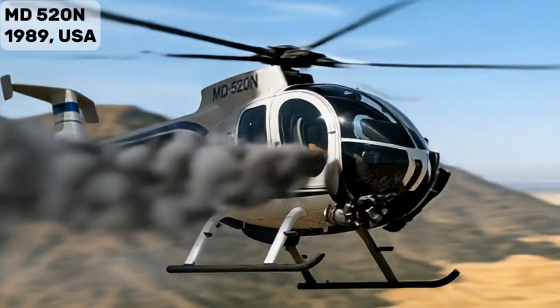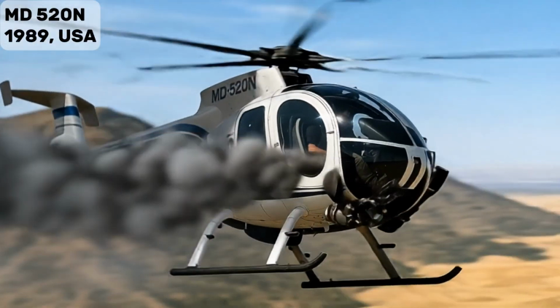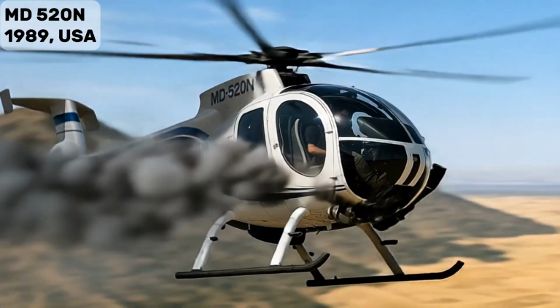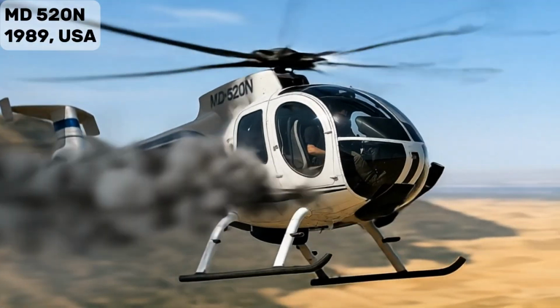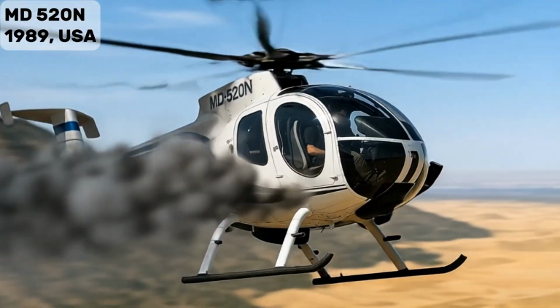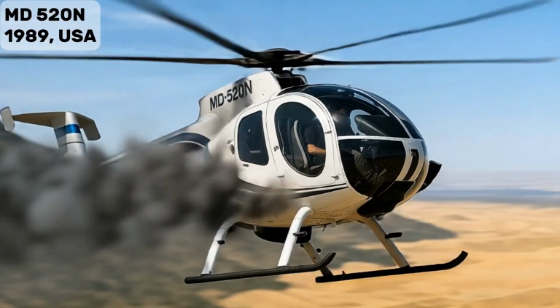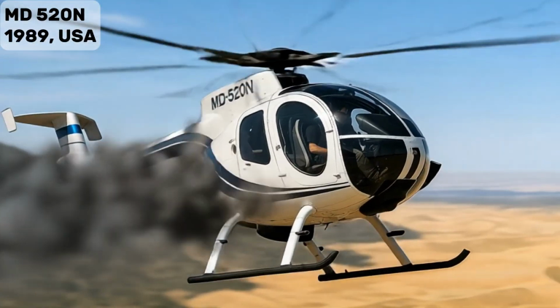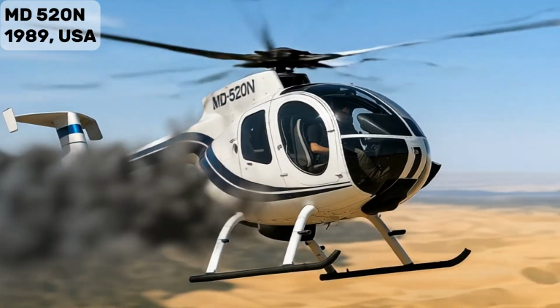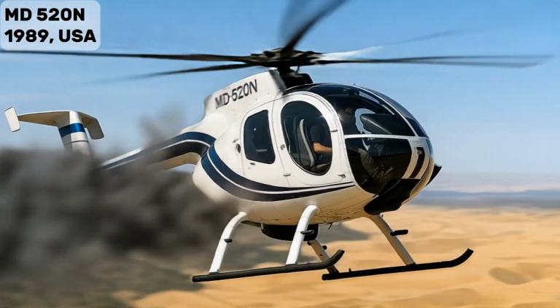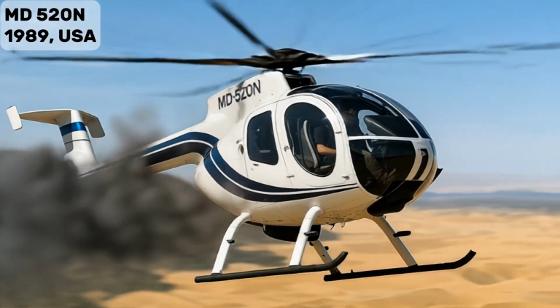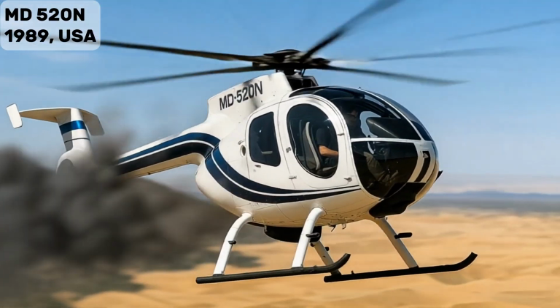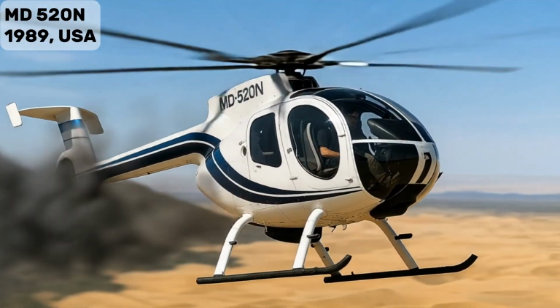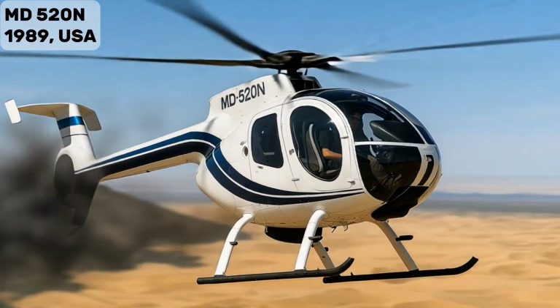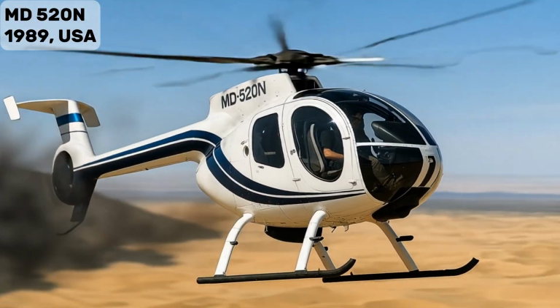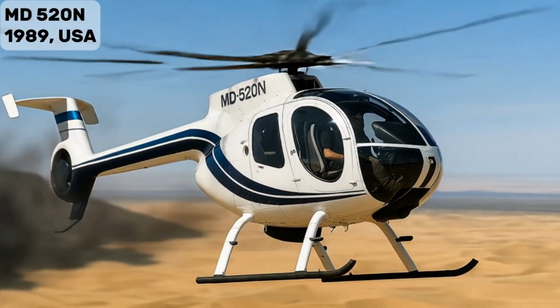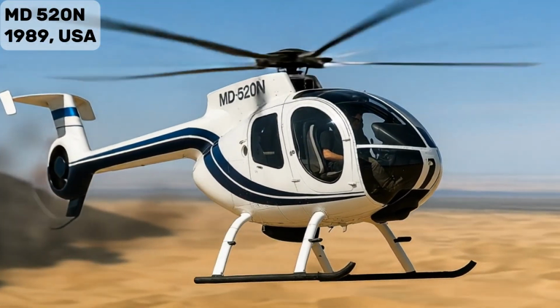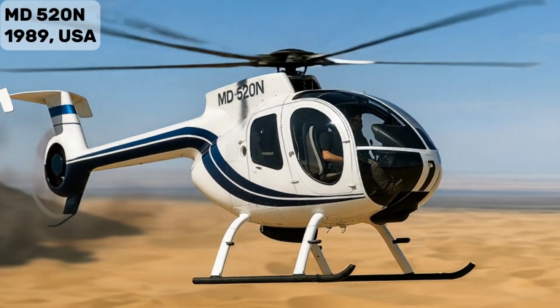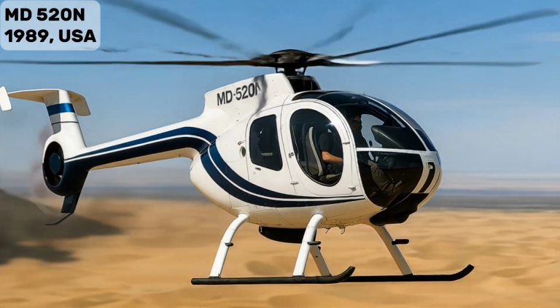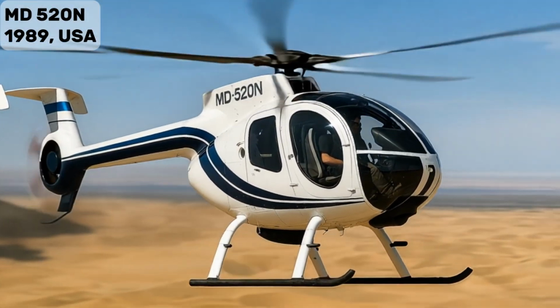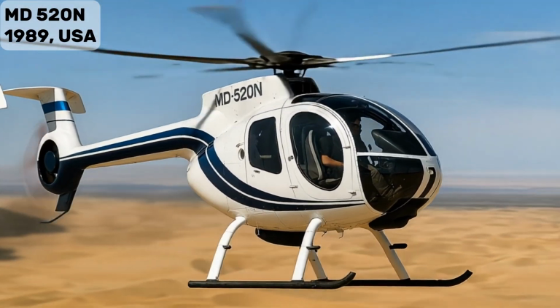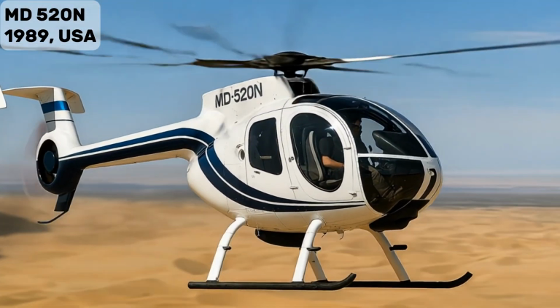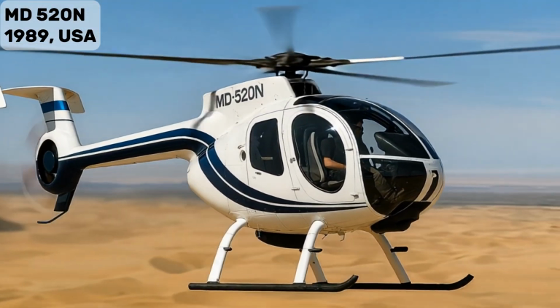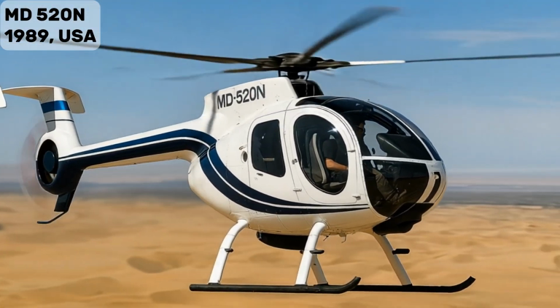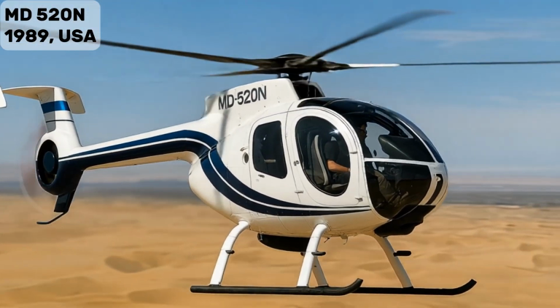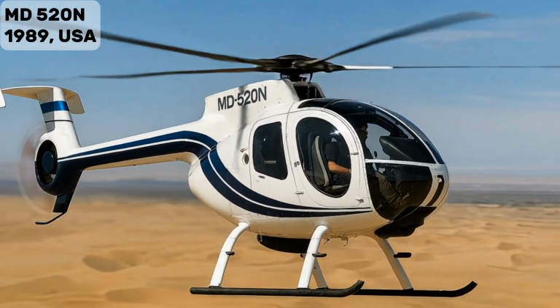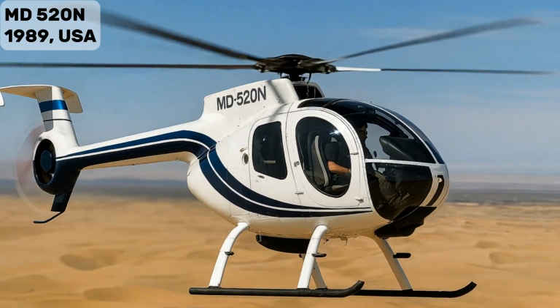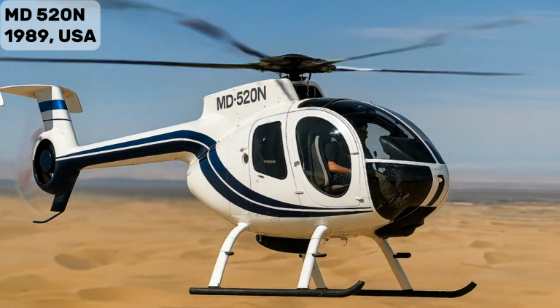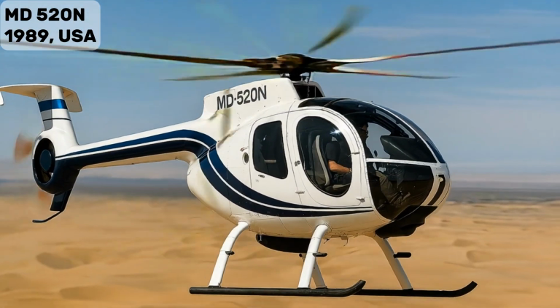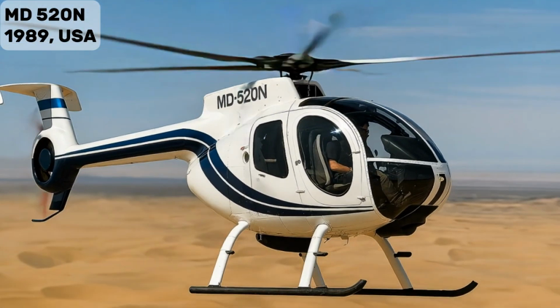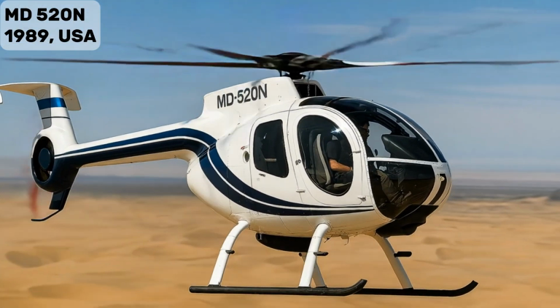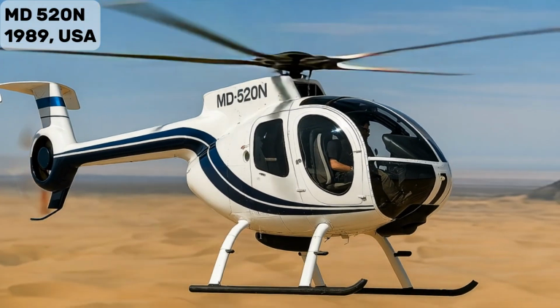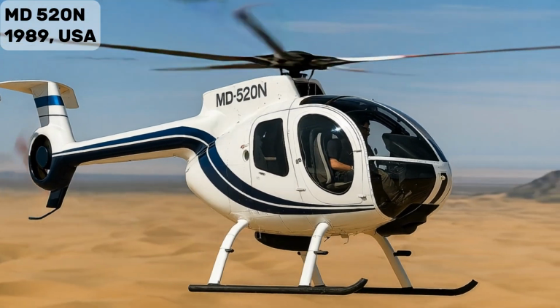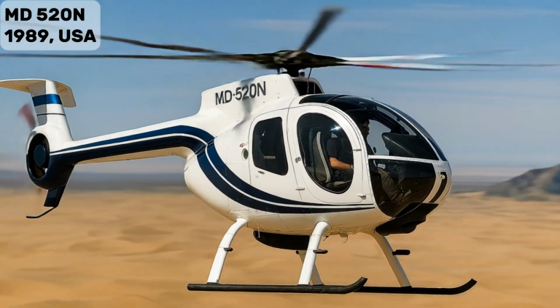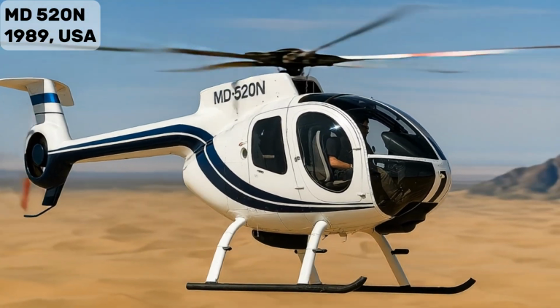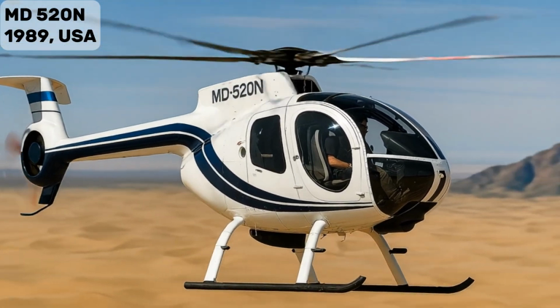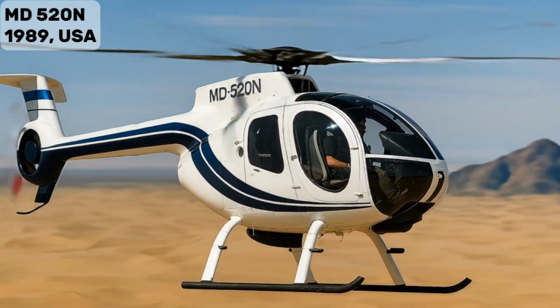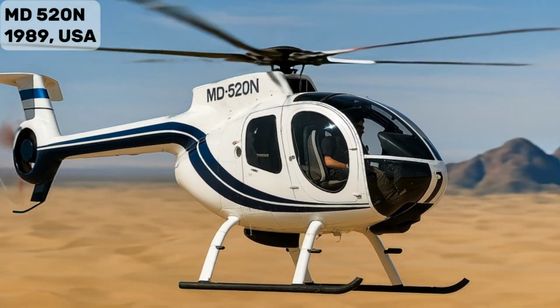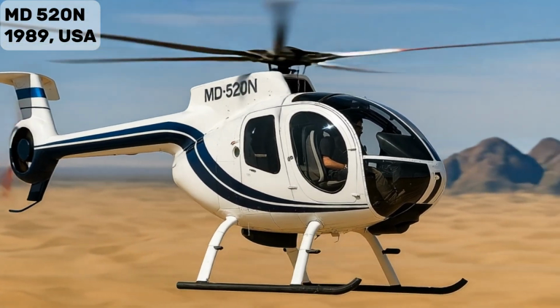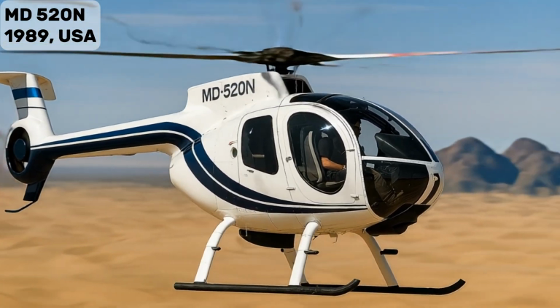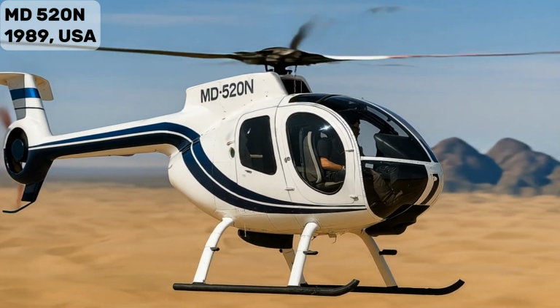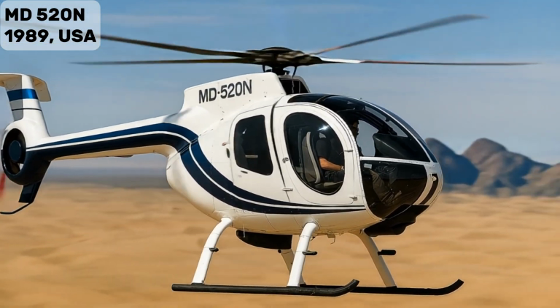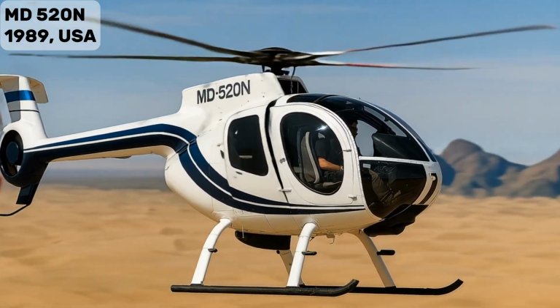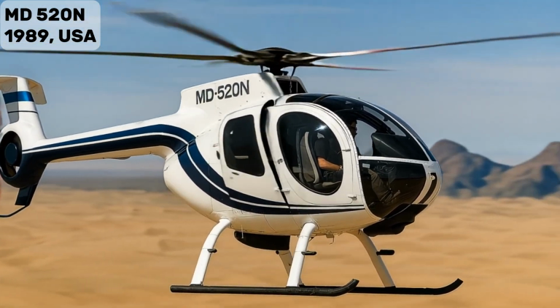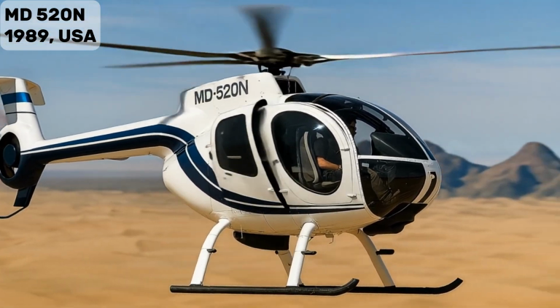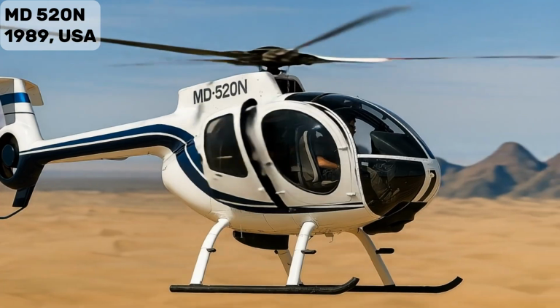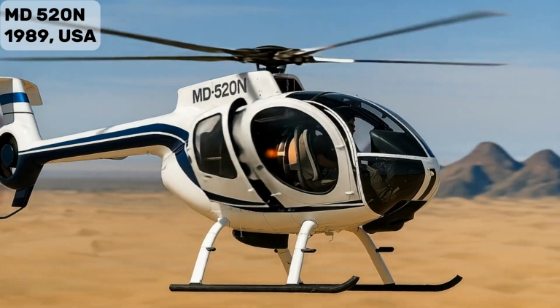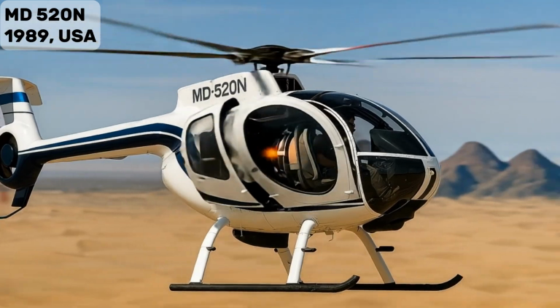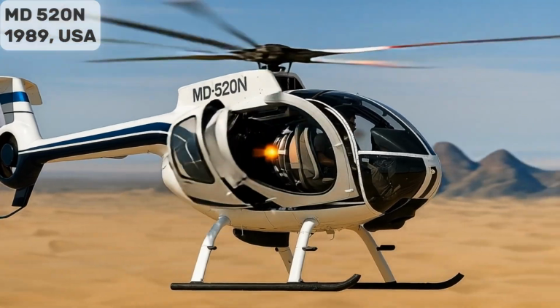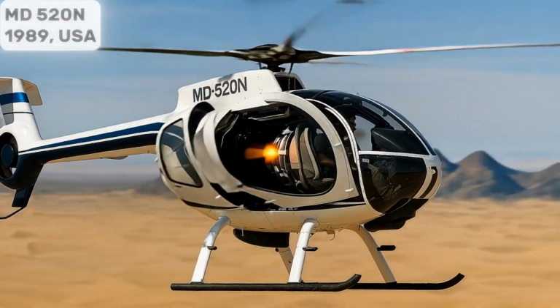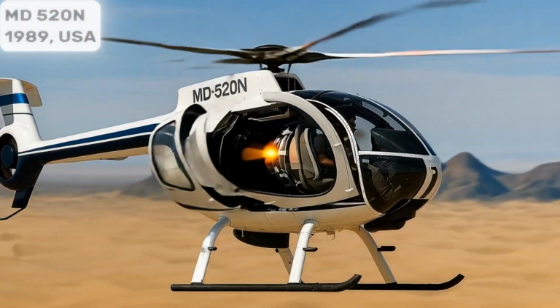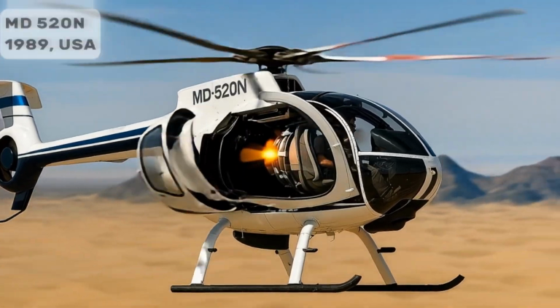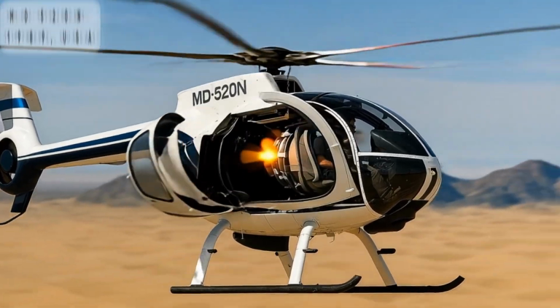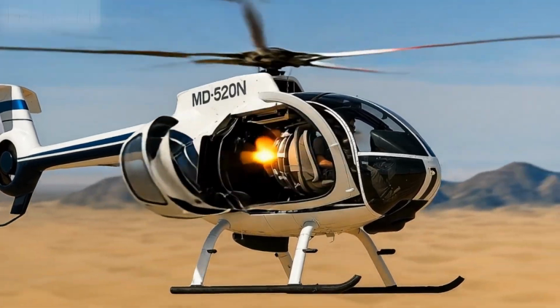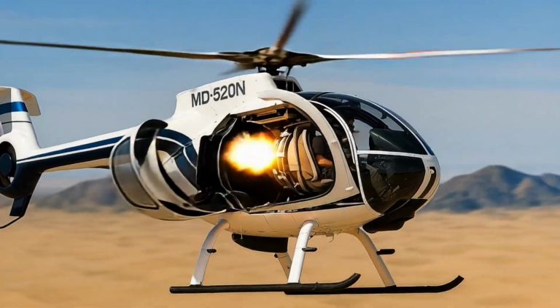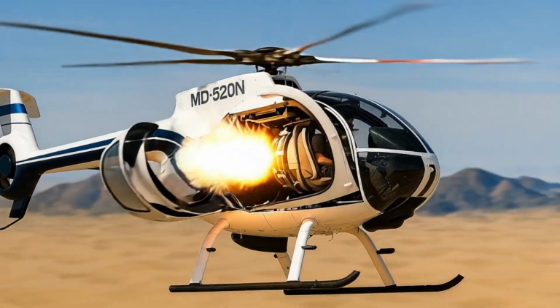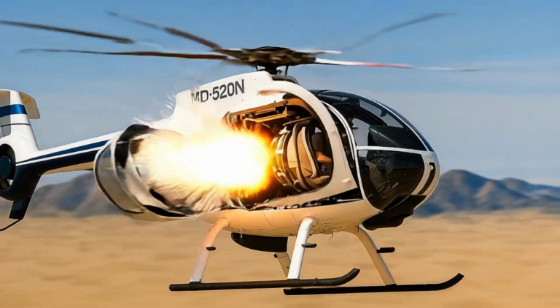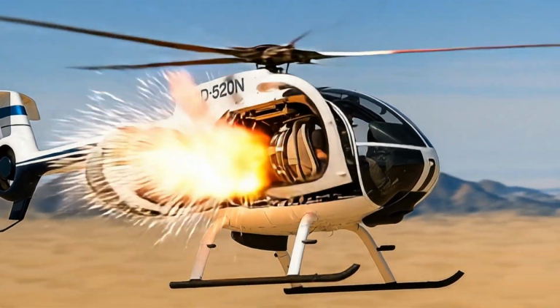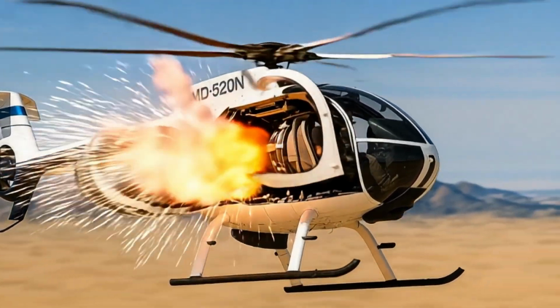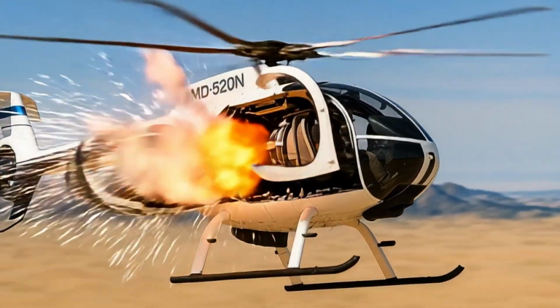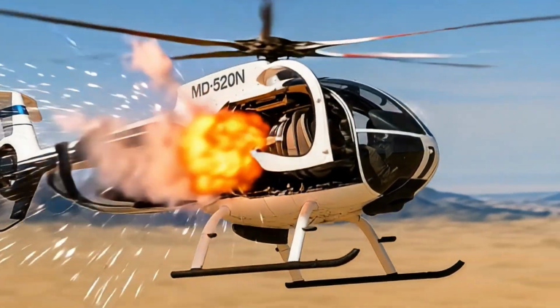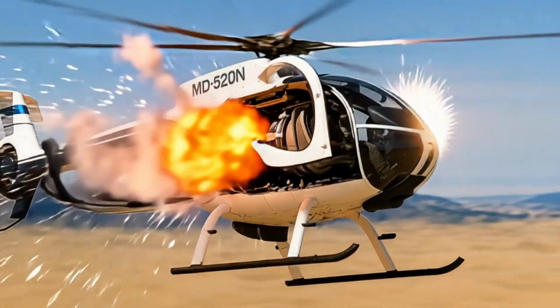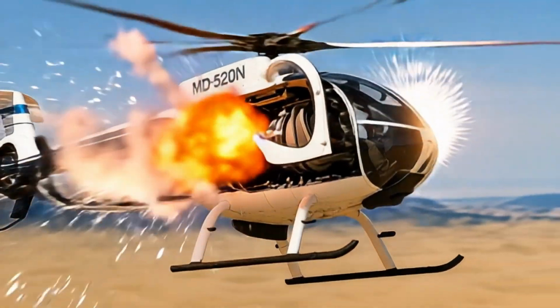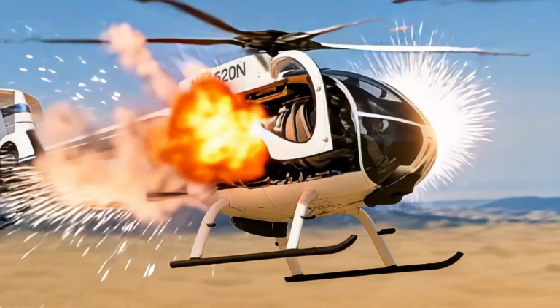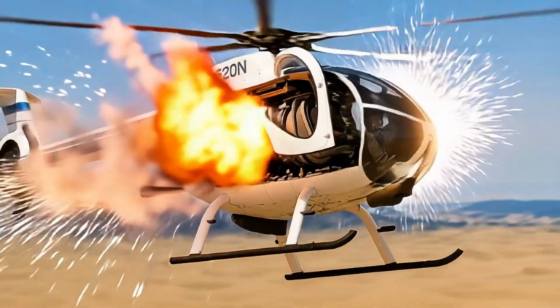MD-520N — features a no-NOTAR system for extra safety and maneuverability, used in light attack missions.